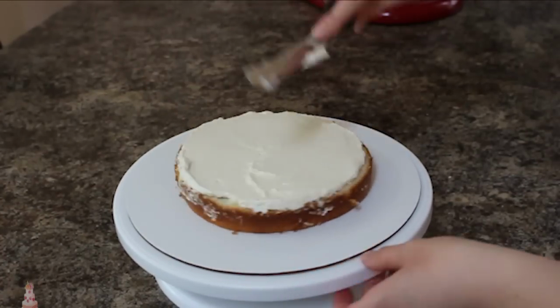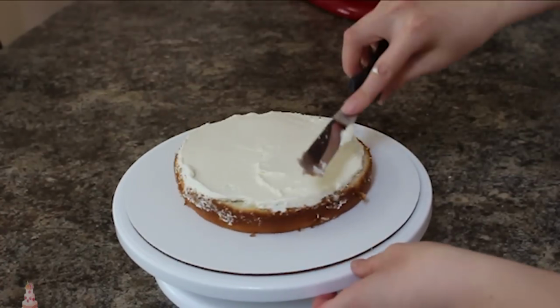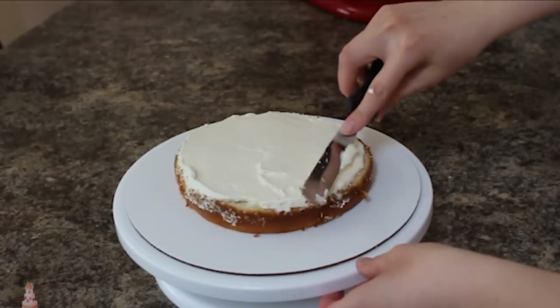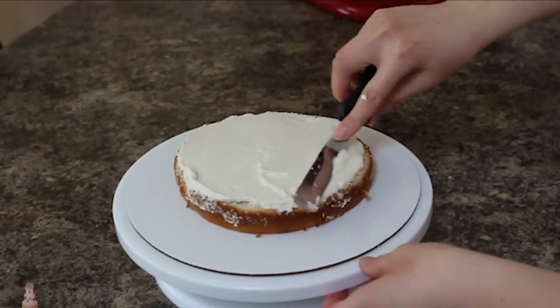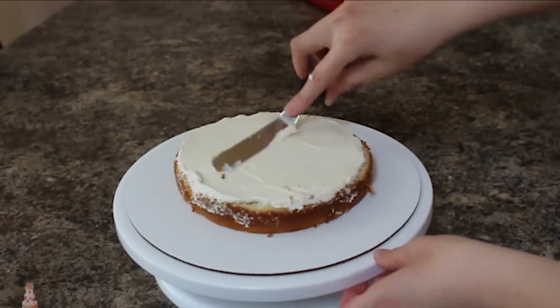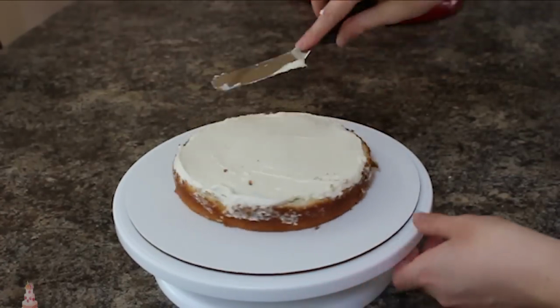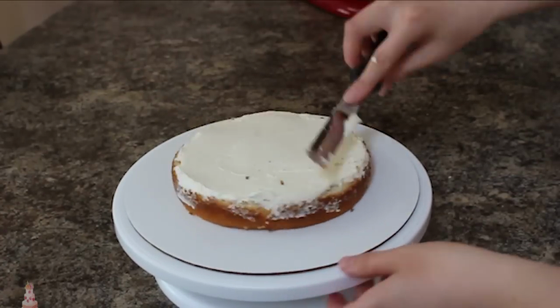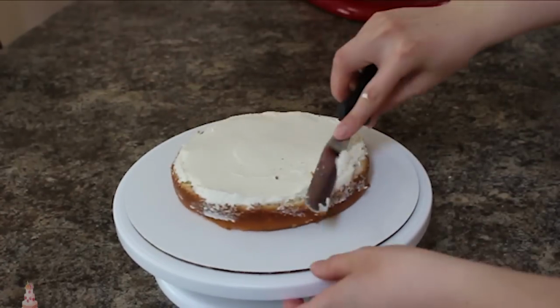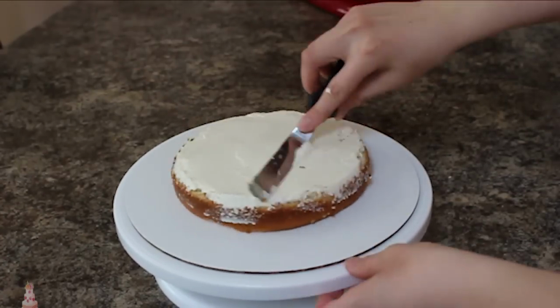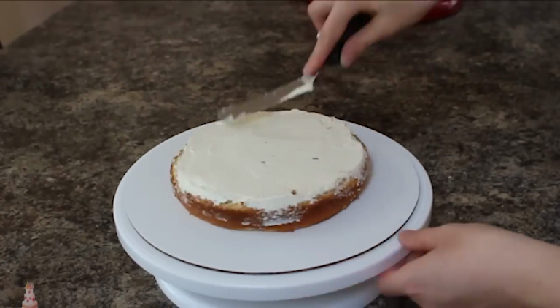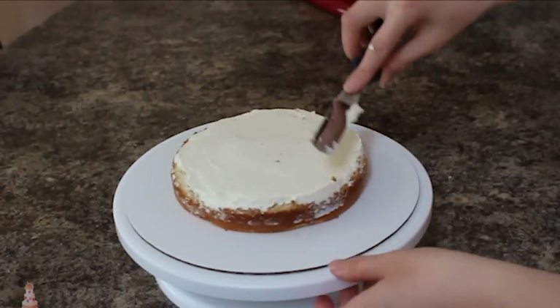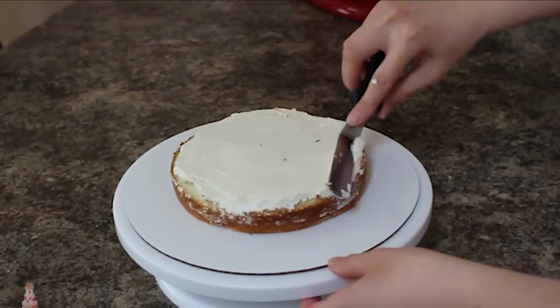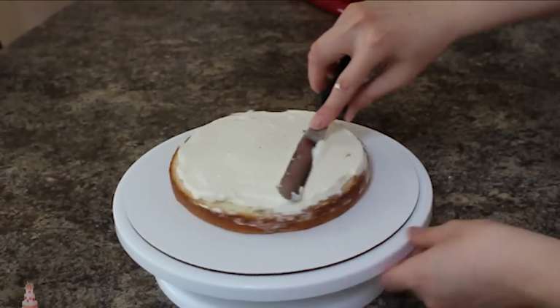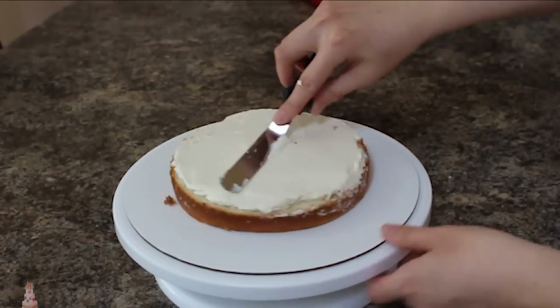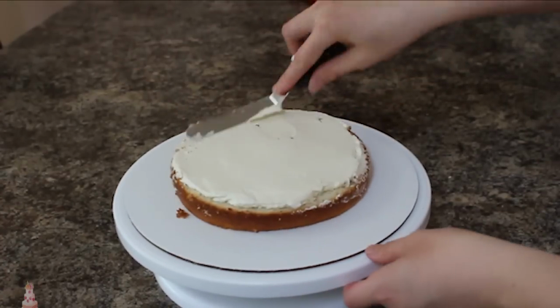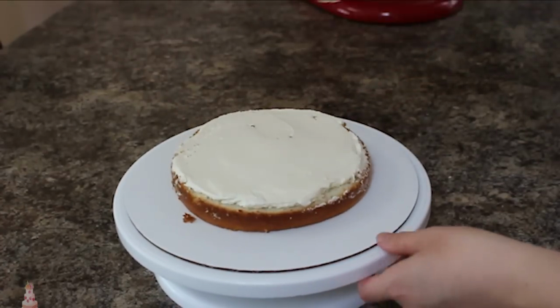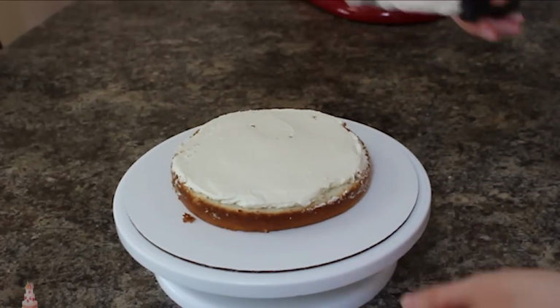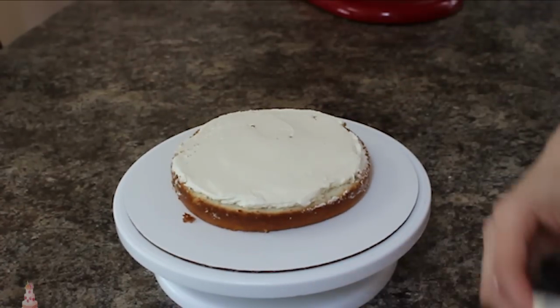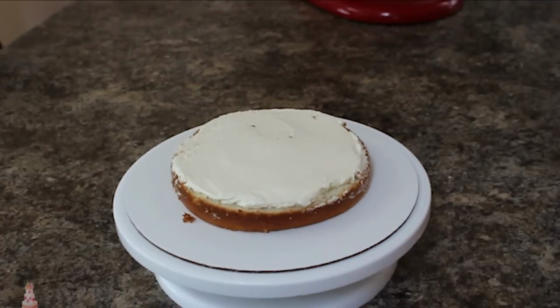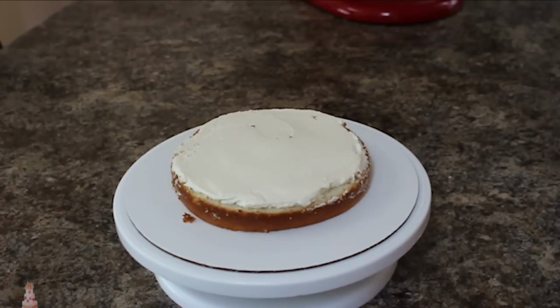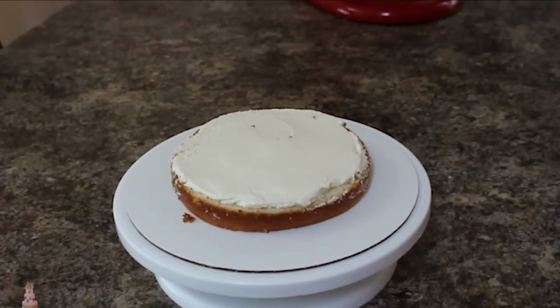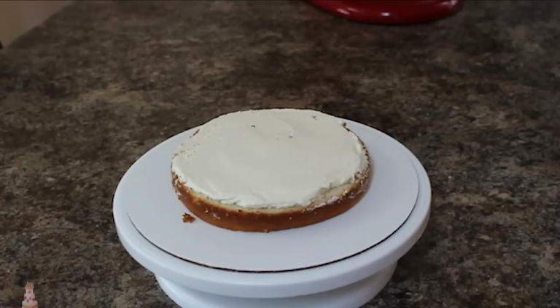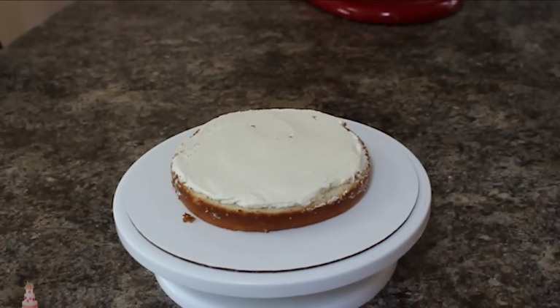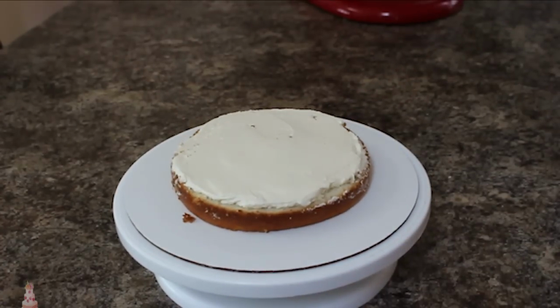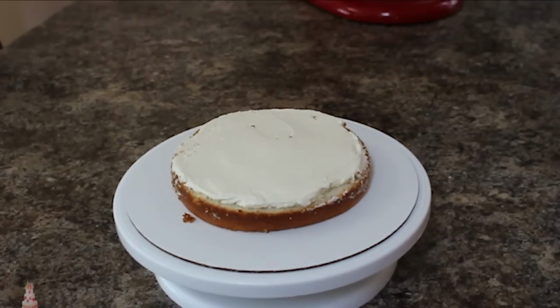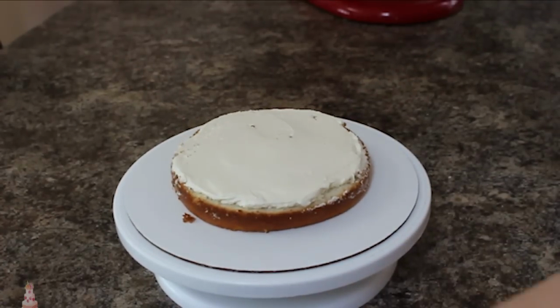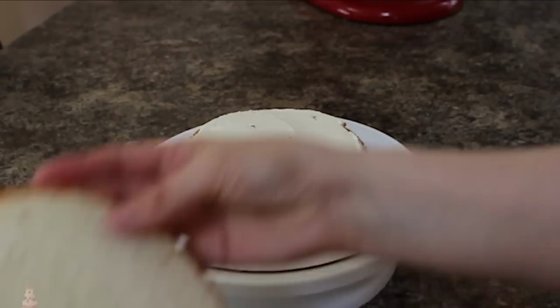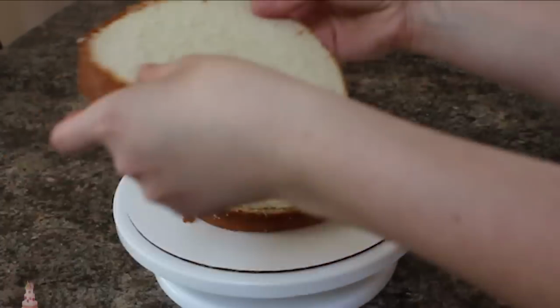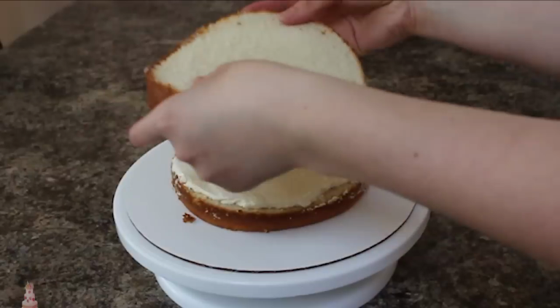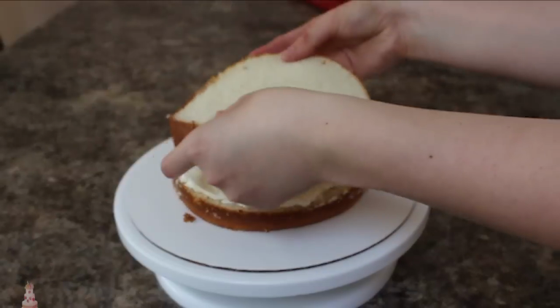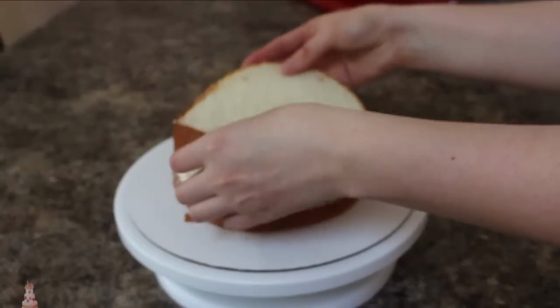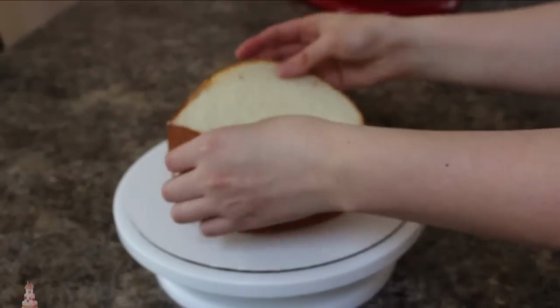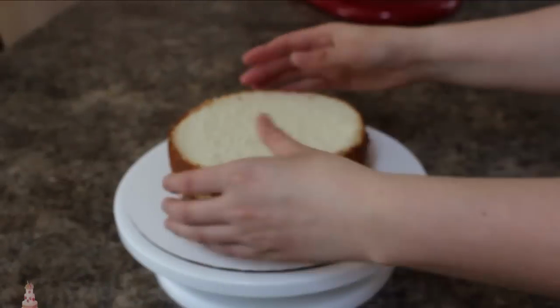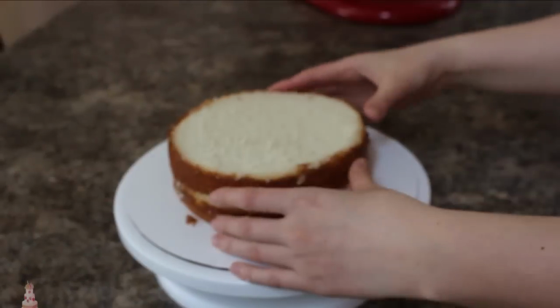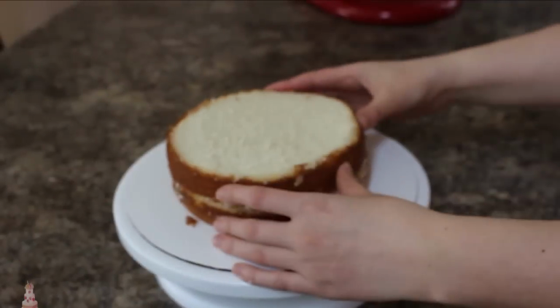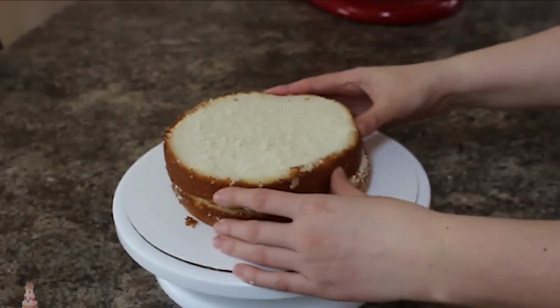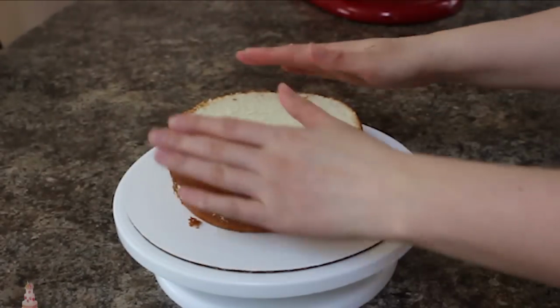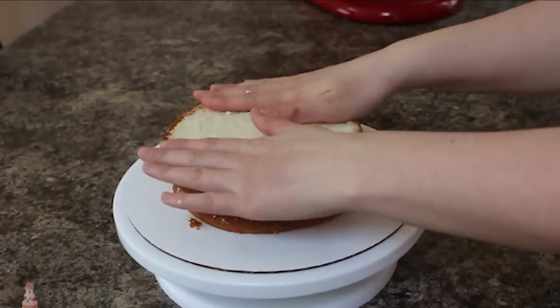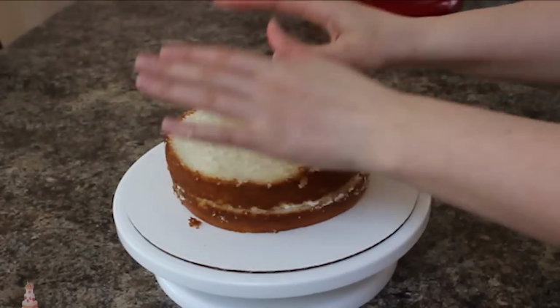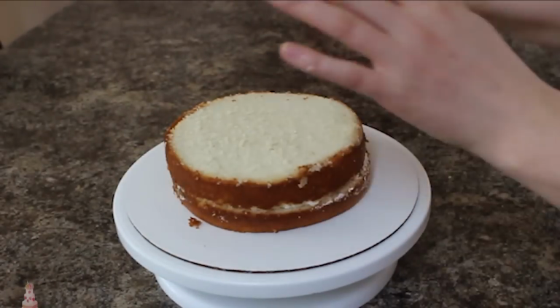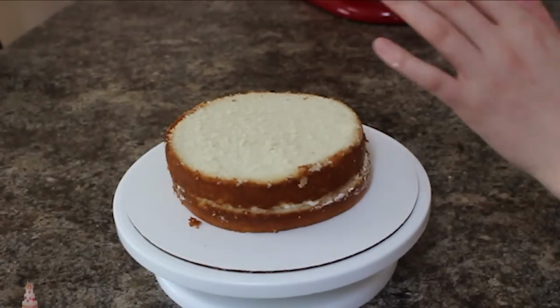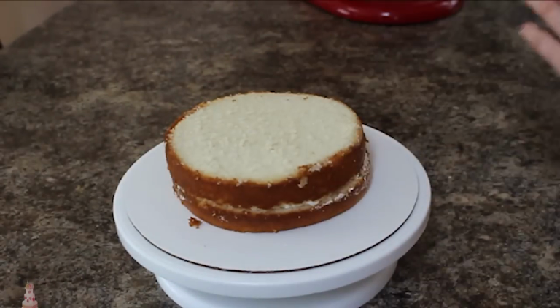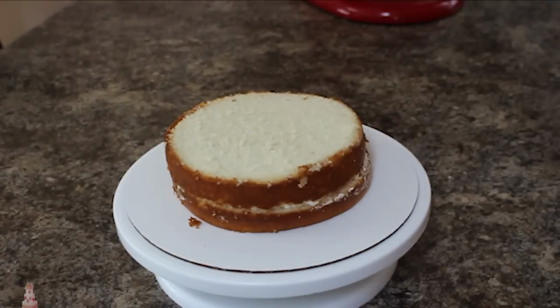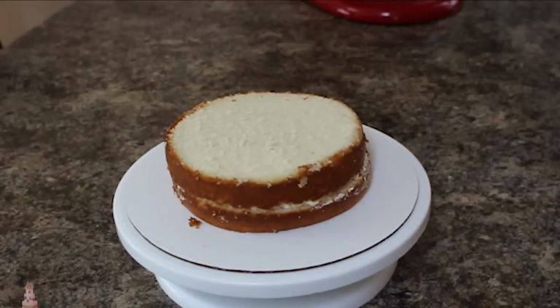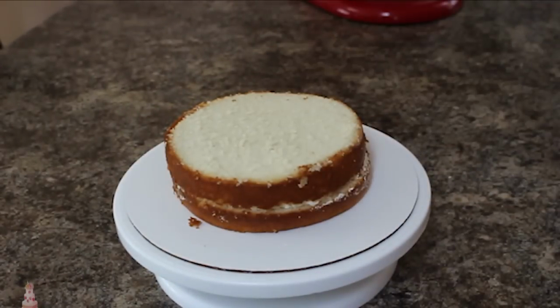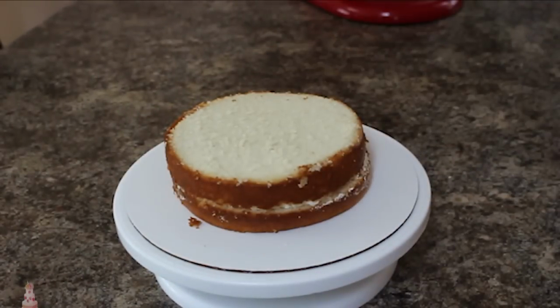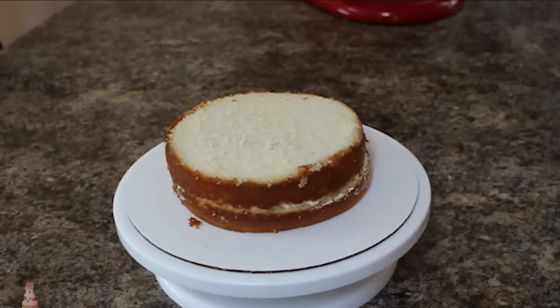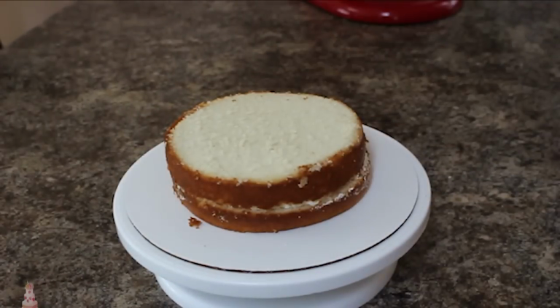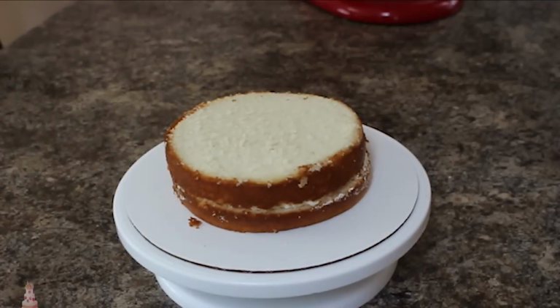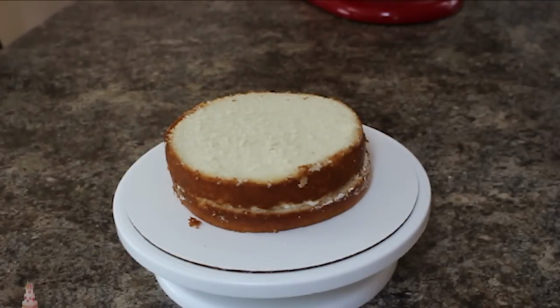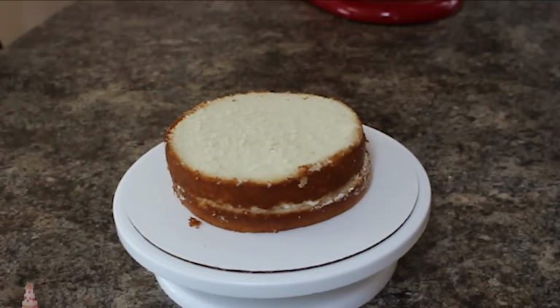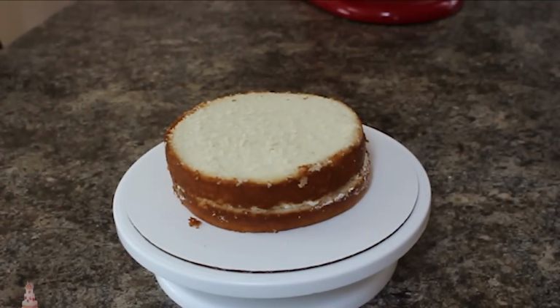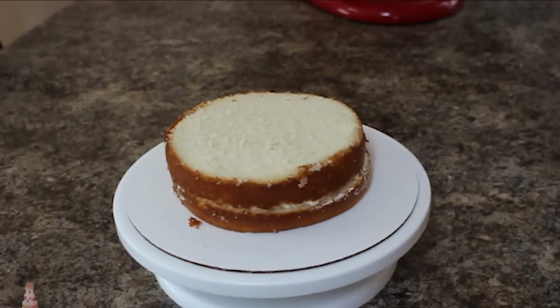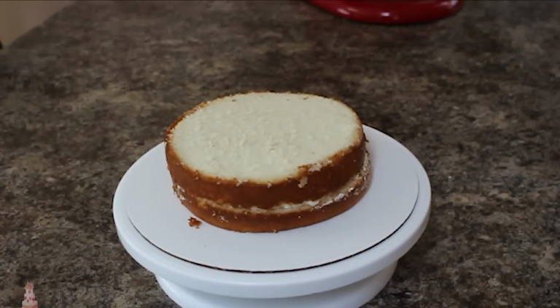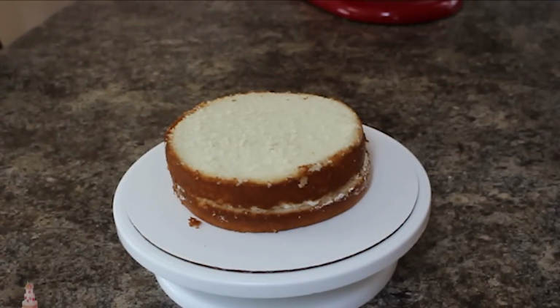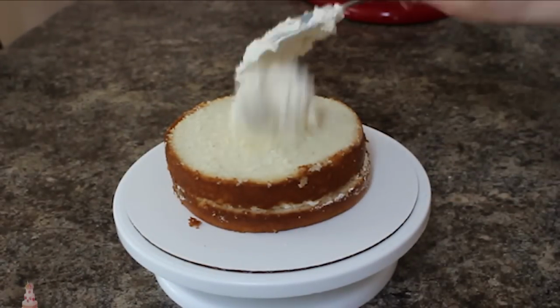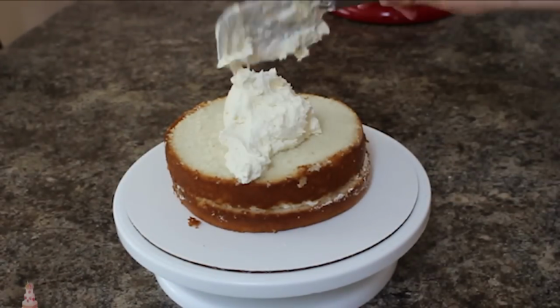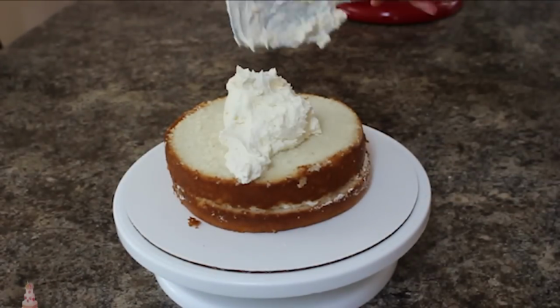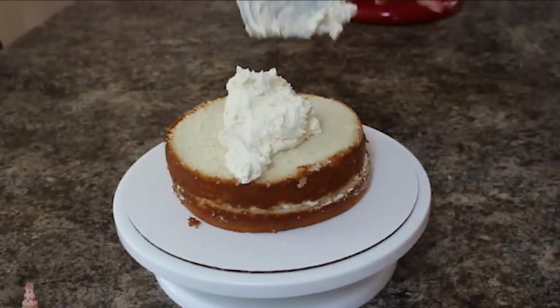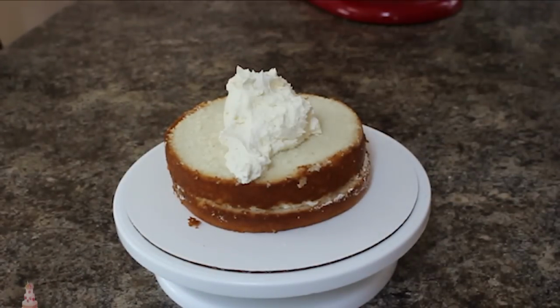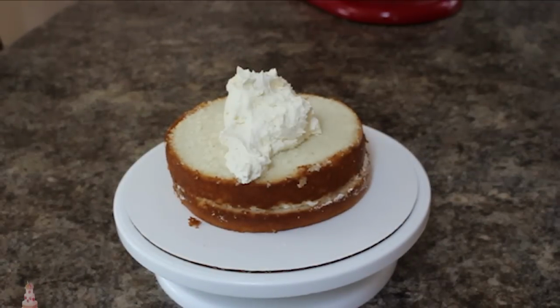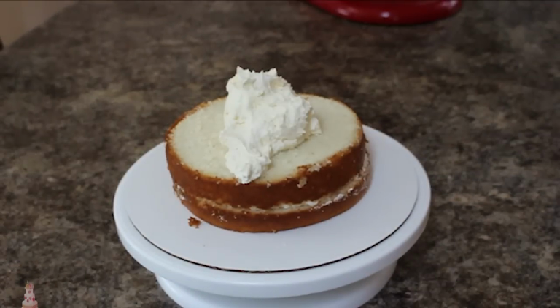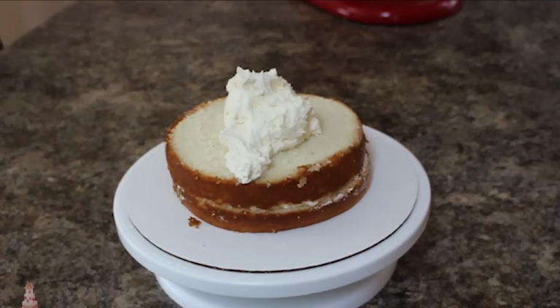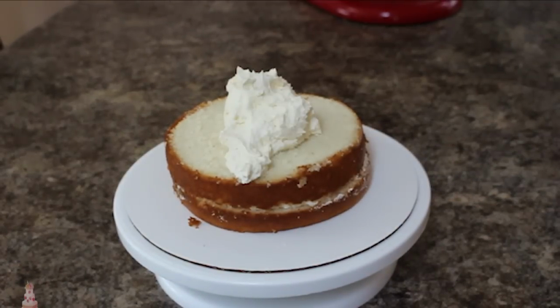Once my cake is stacked up I'm going to be applying a thin layer of my Swiss meringue buttercream all around the outside for my crumb coat, and I'm going to put that in the fridge for about 25 minutes to set up.